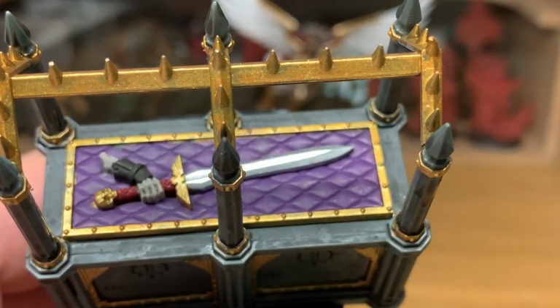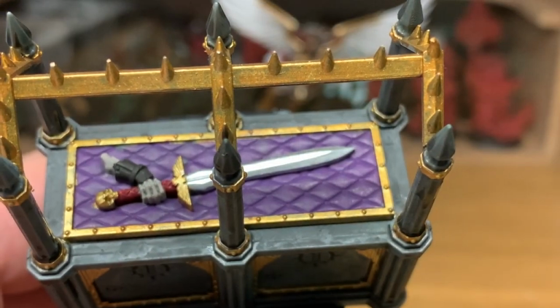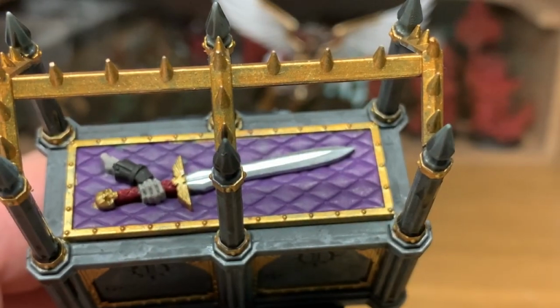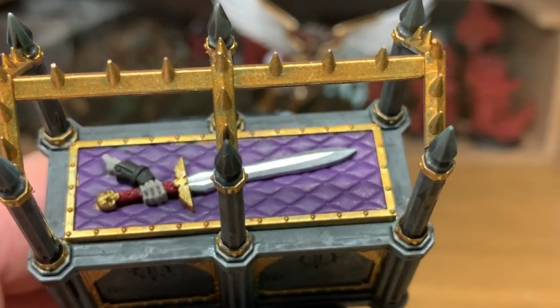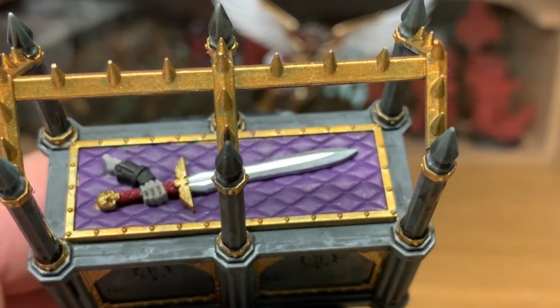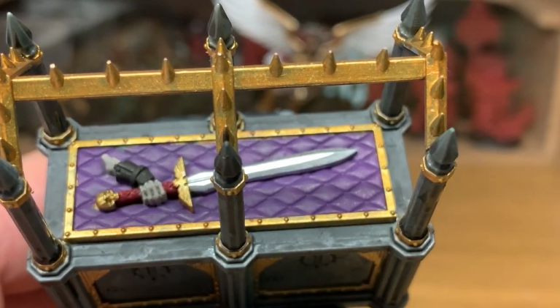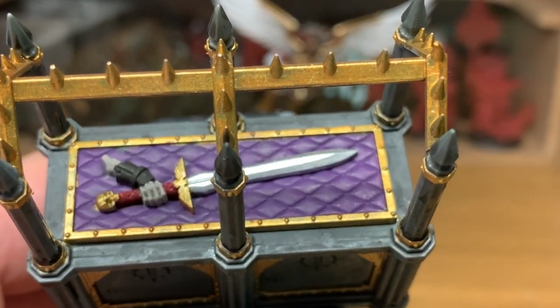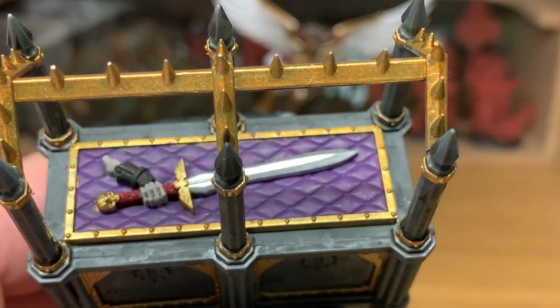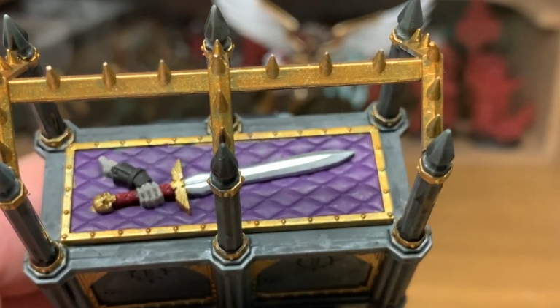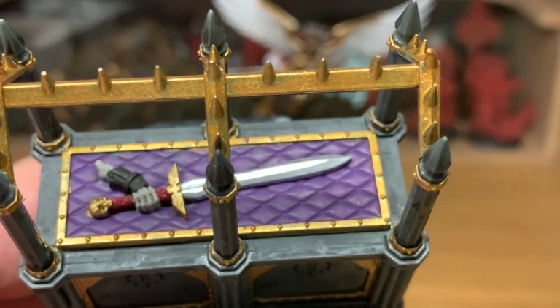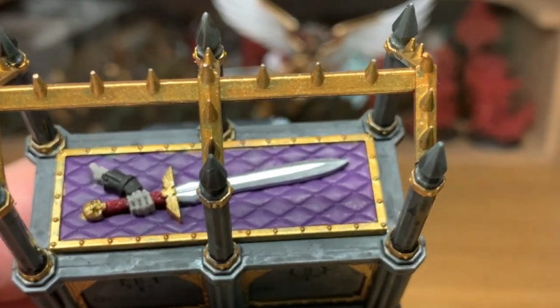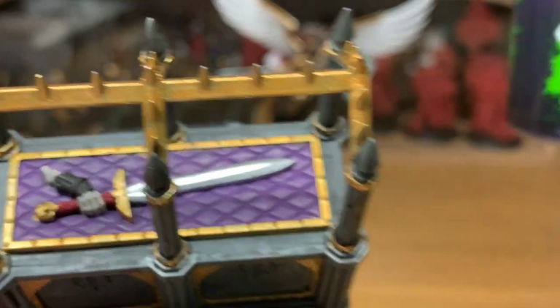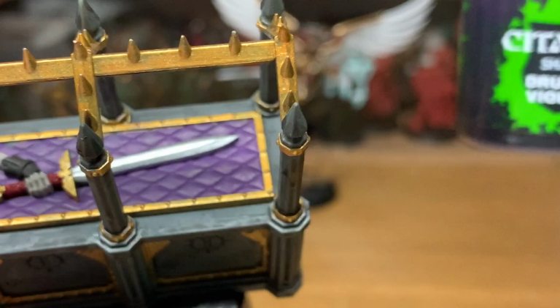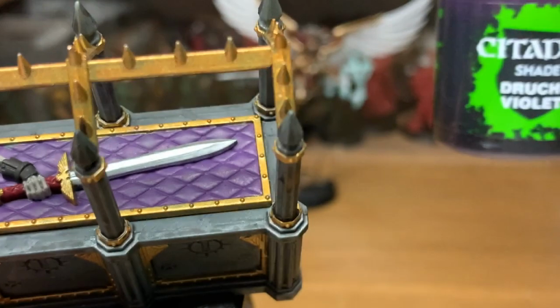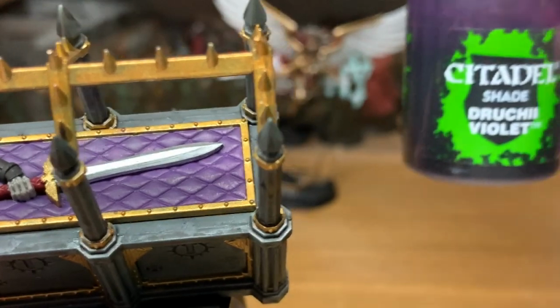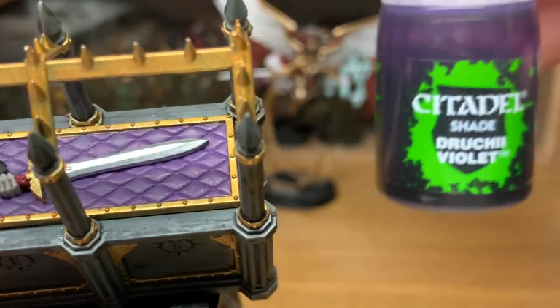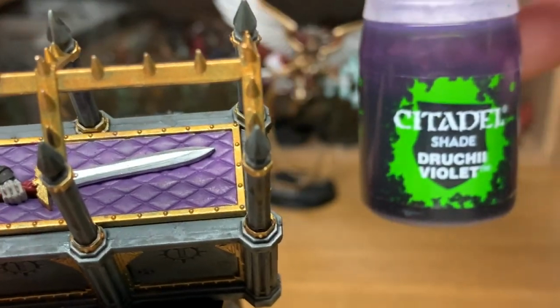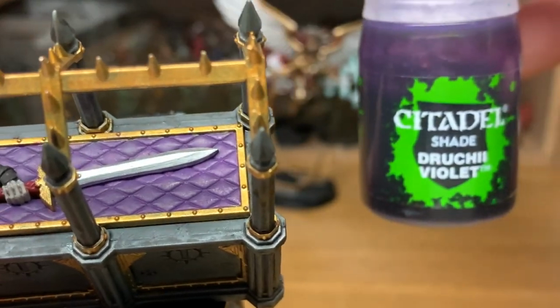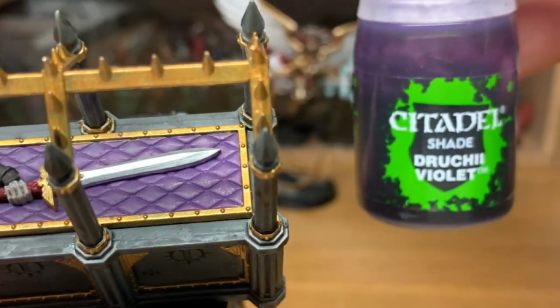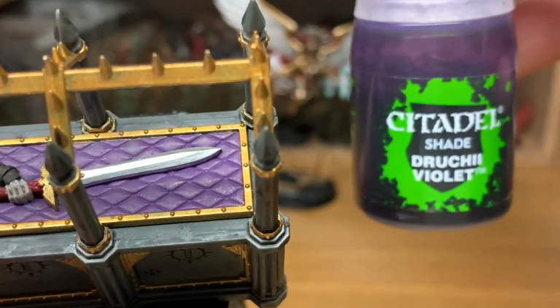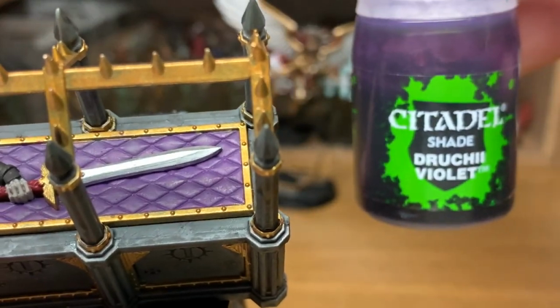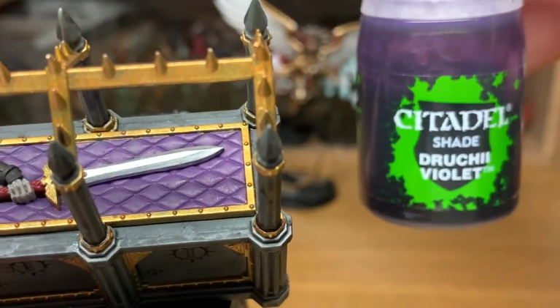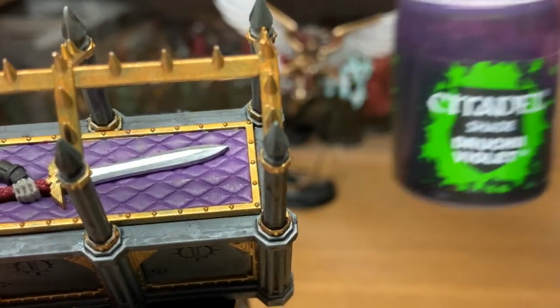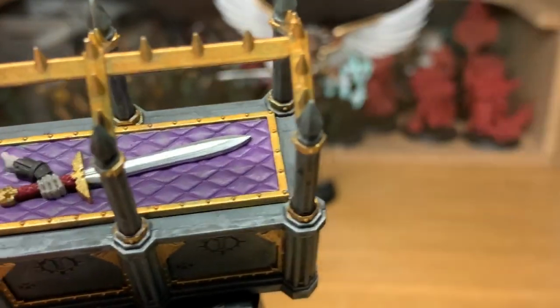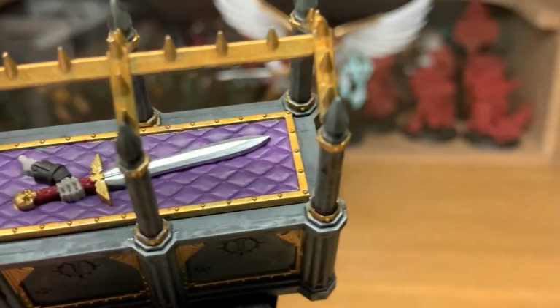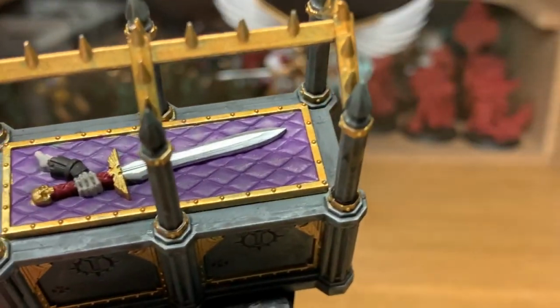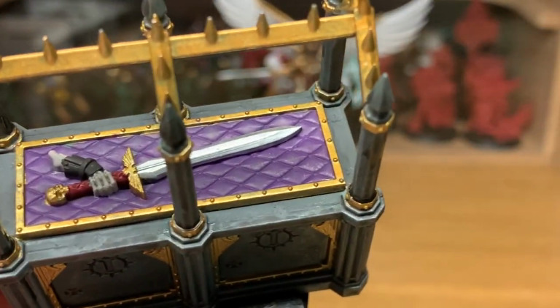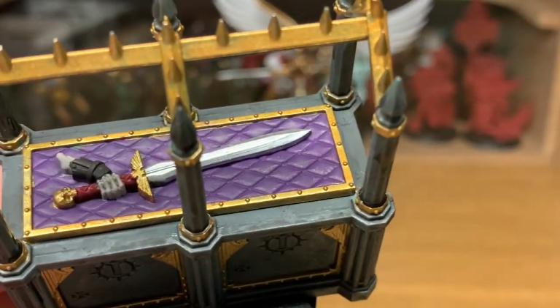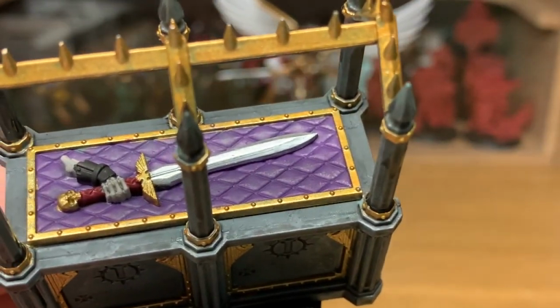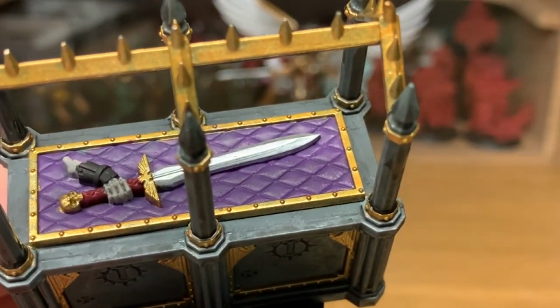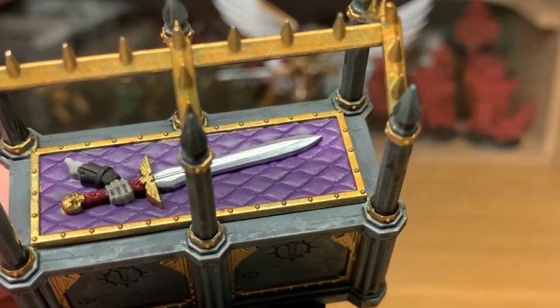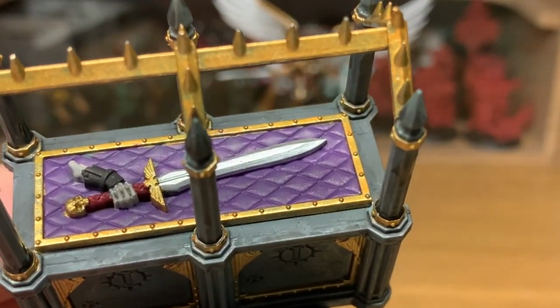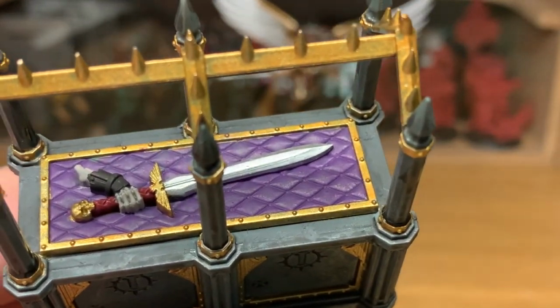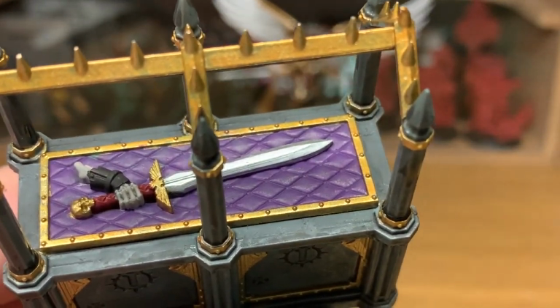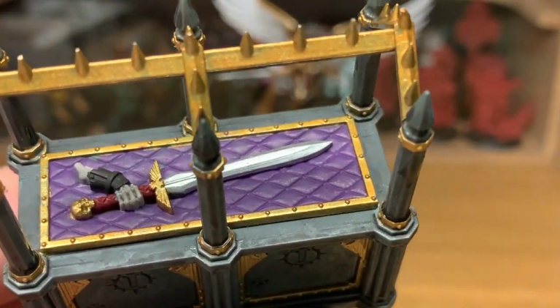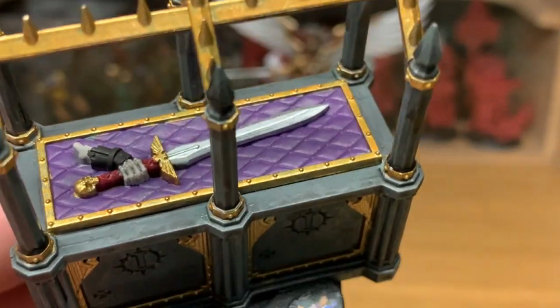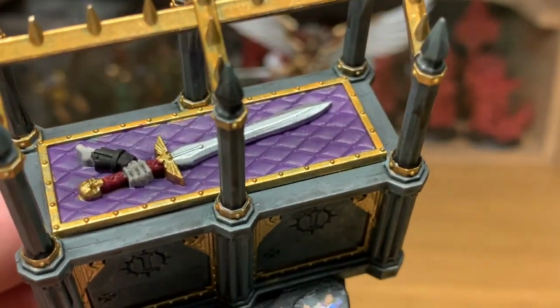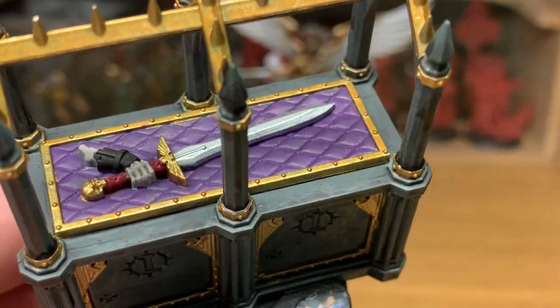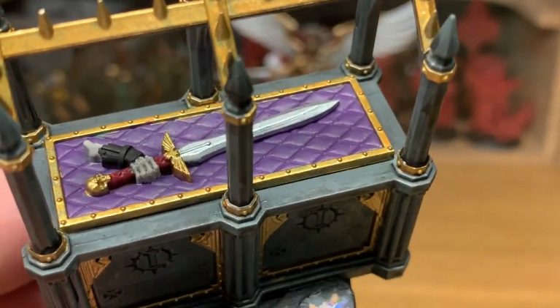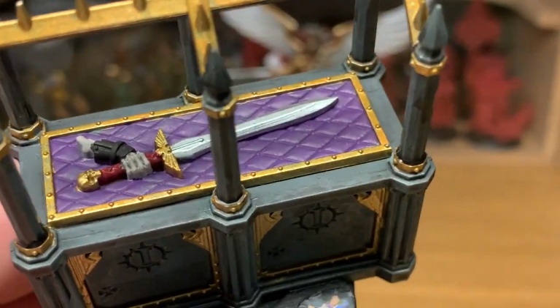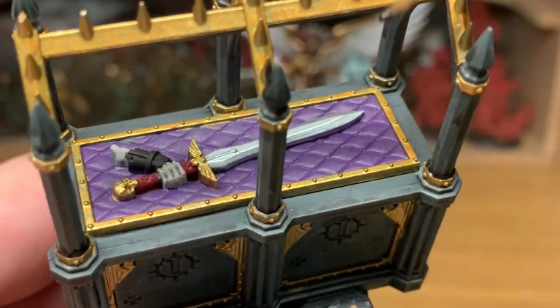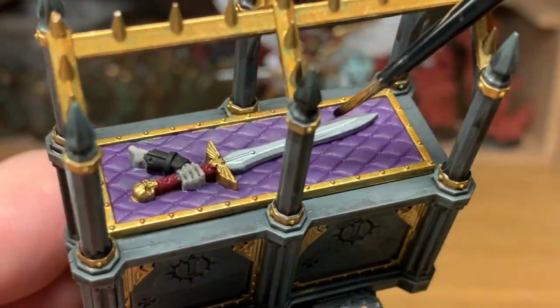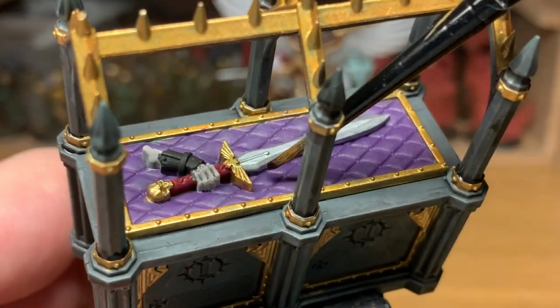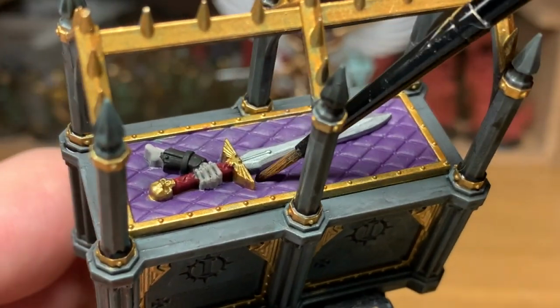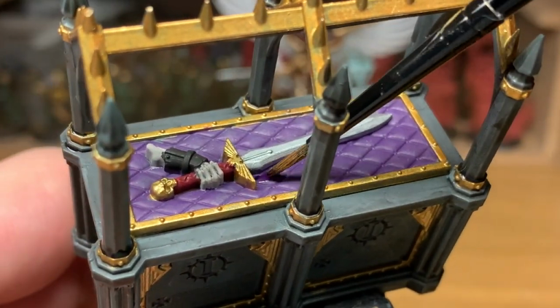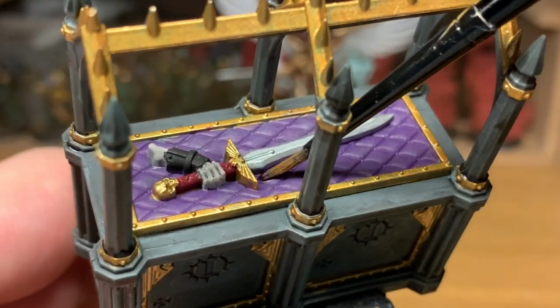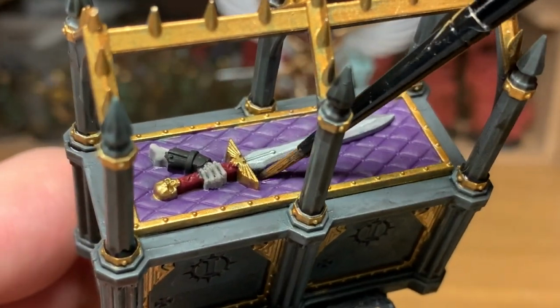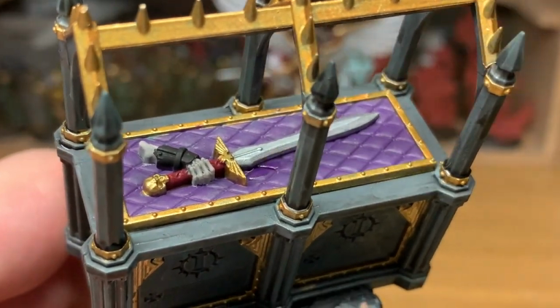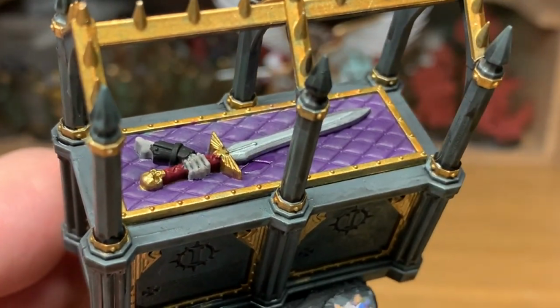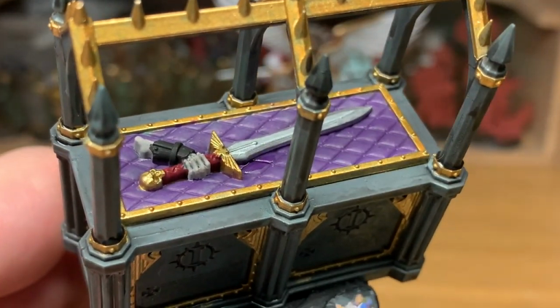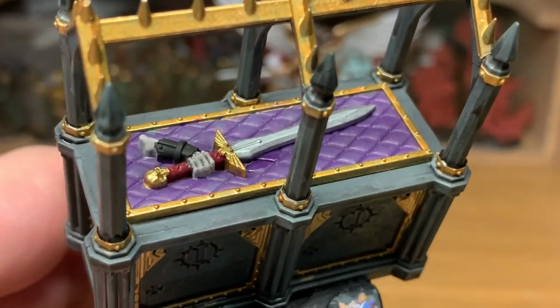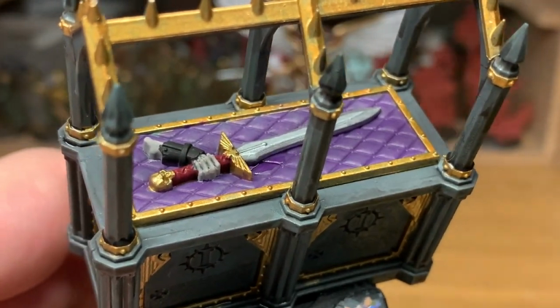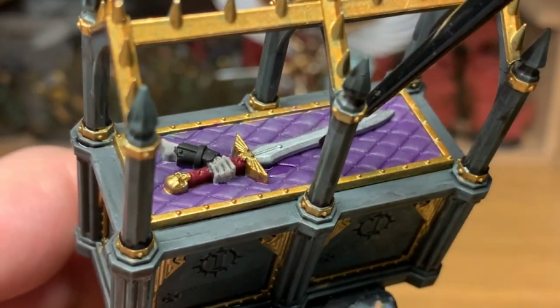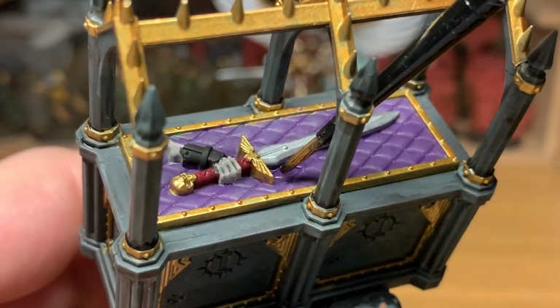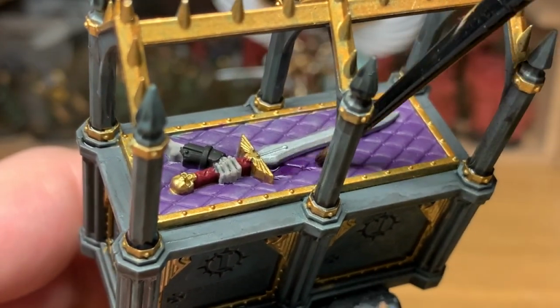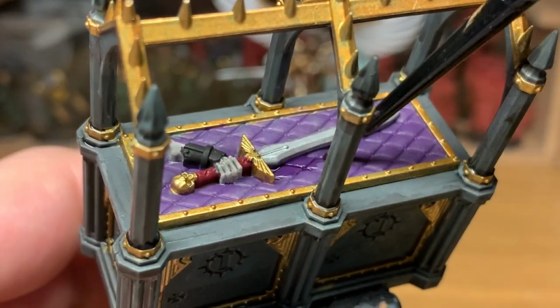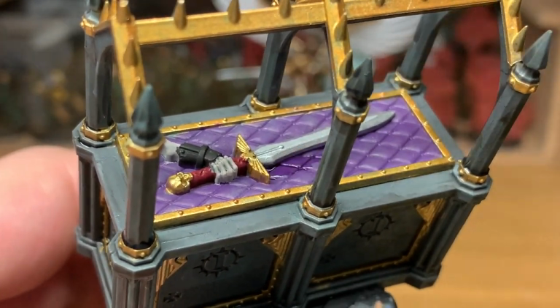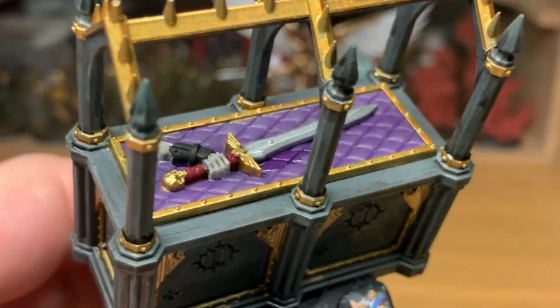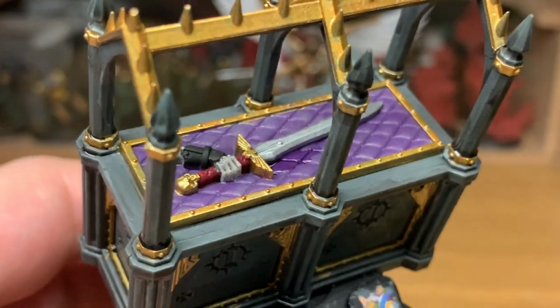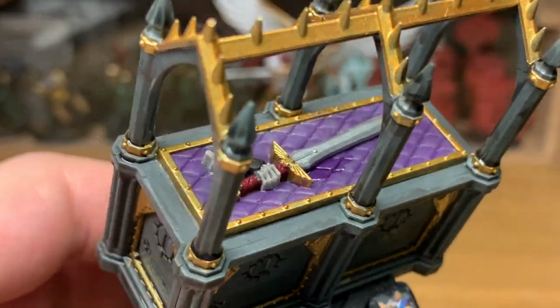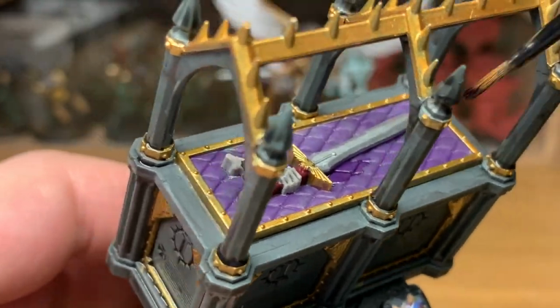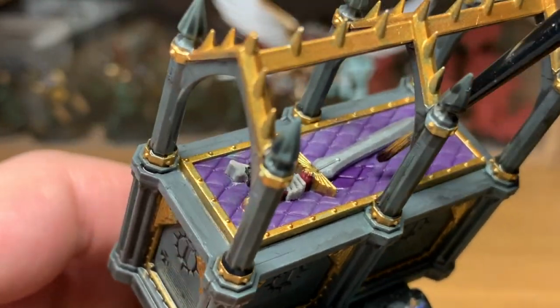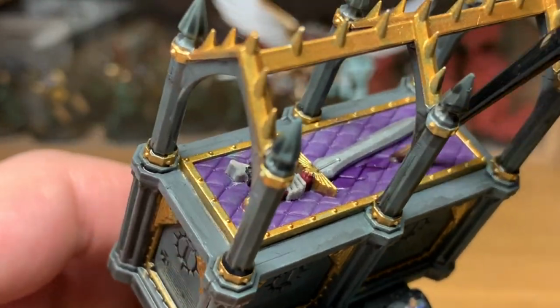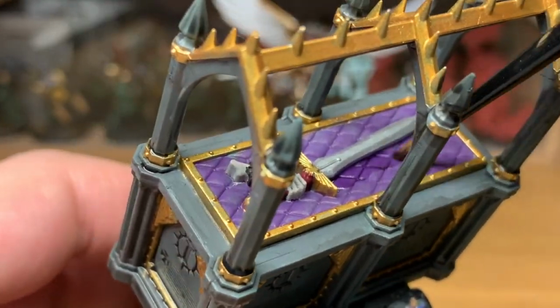Now we're going to be using a little bit of Citadel Drucci Violet — I'm going to use that to shade the Xerius Purple area, the quilting on the top.